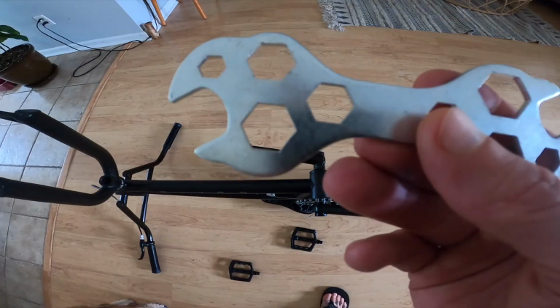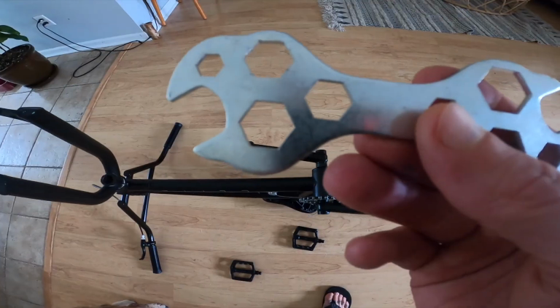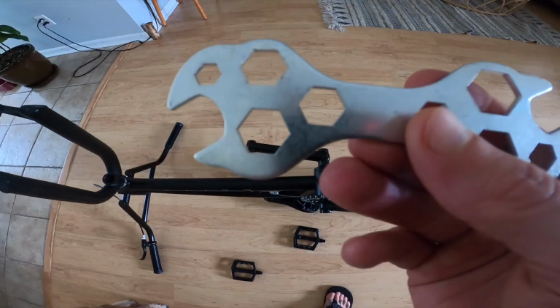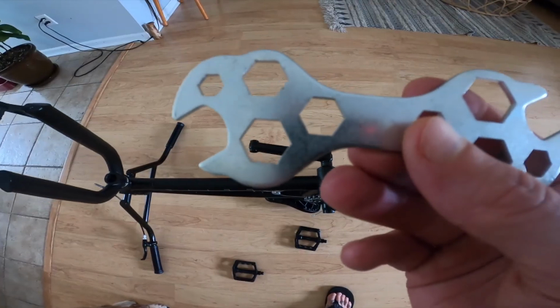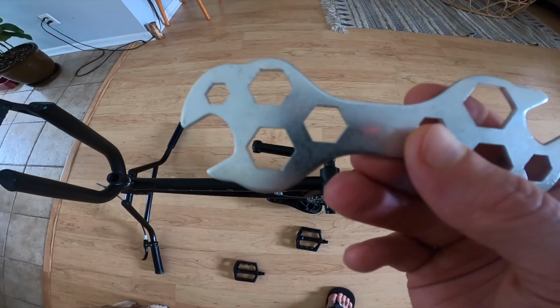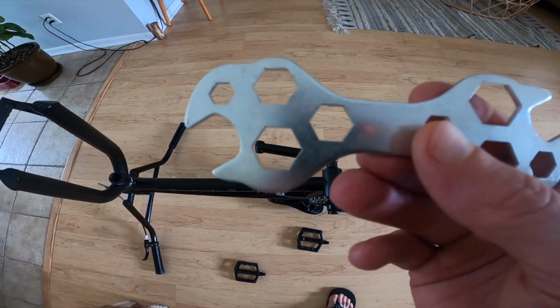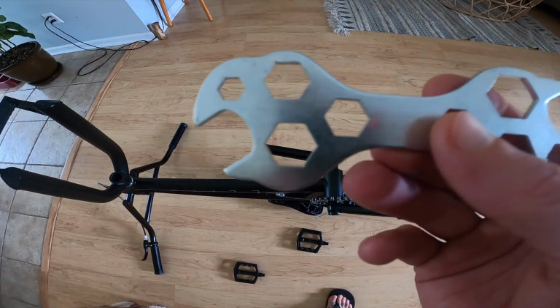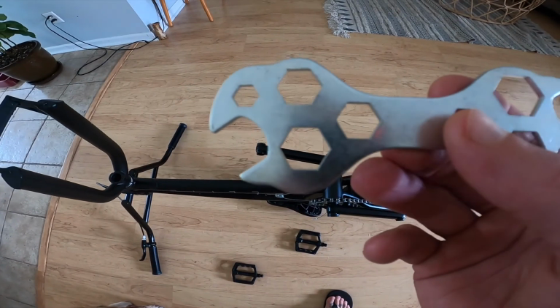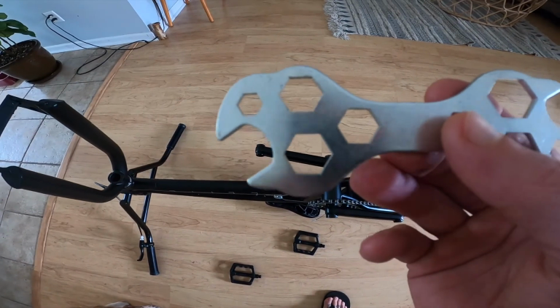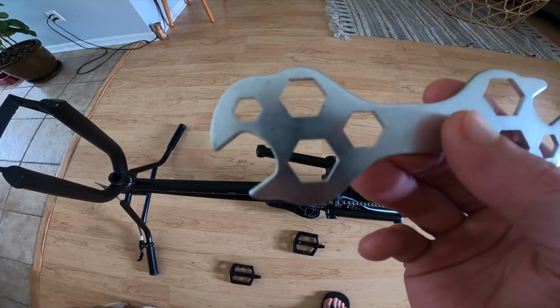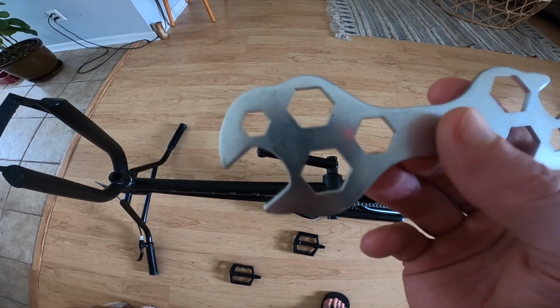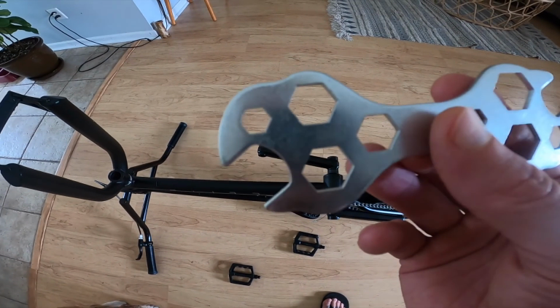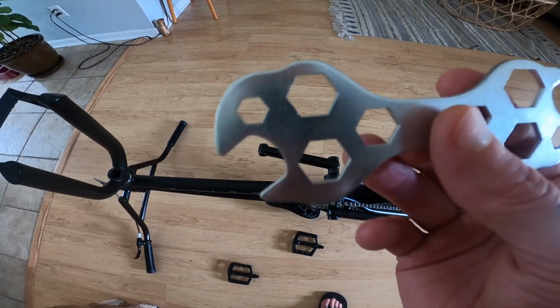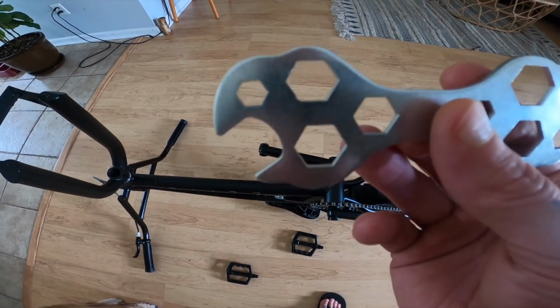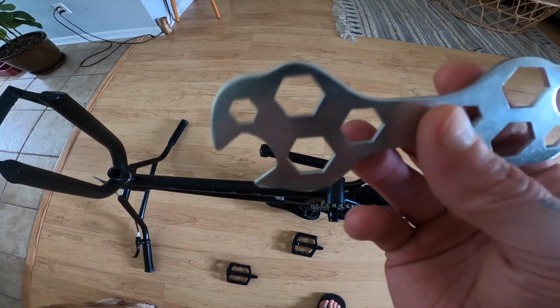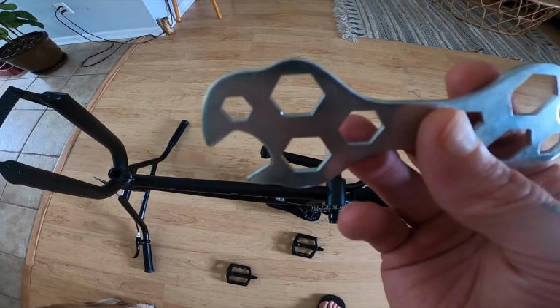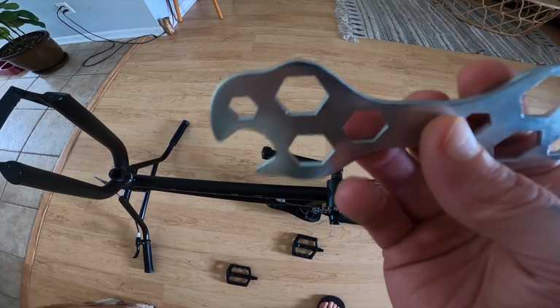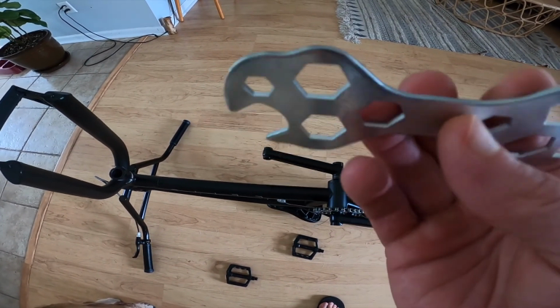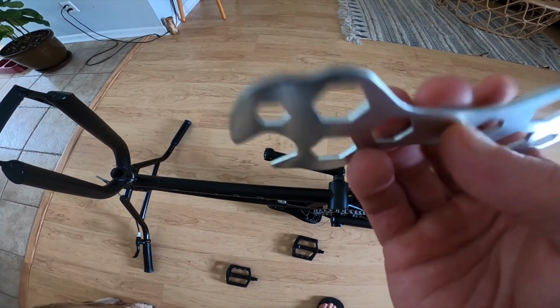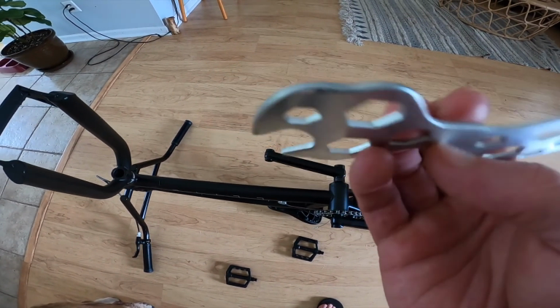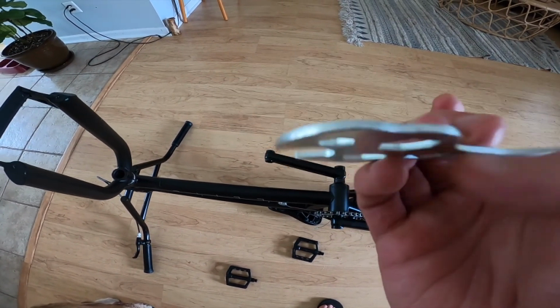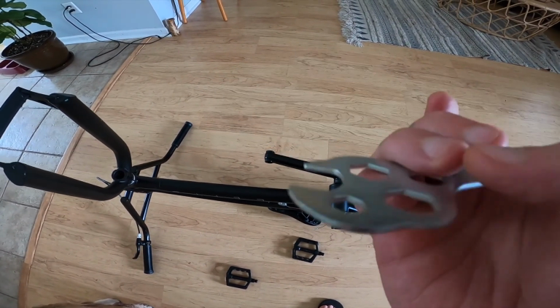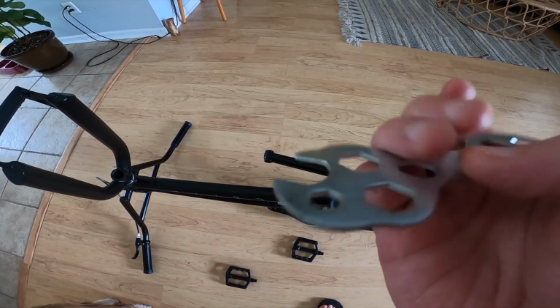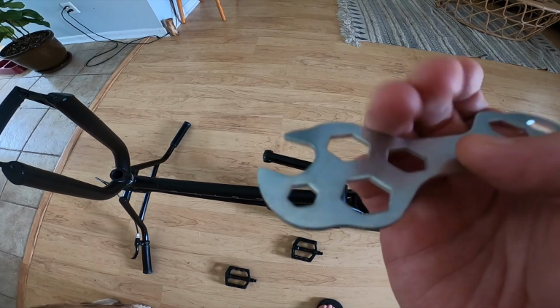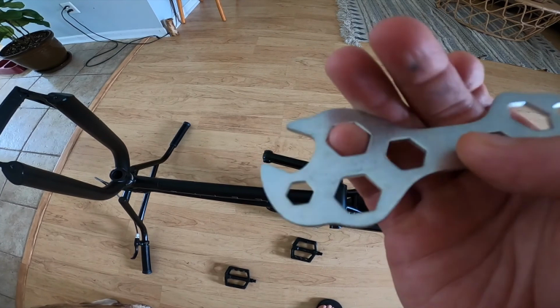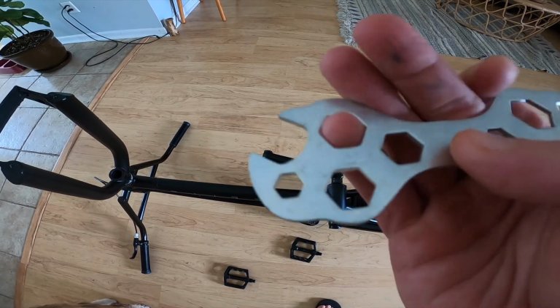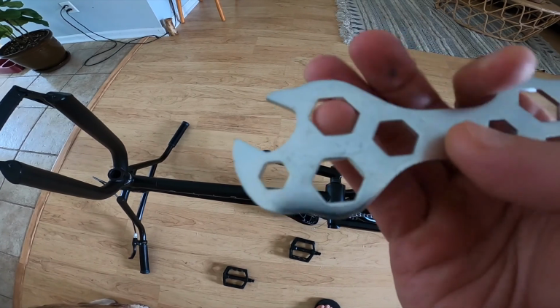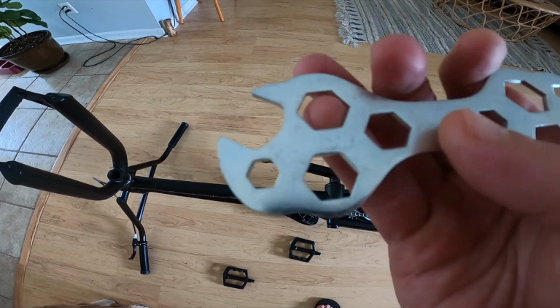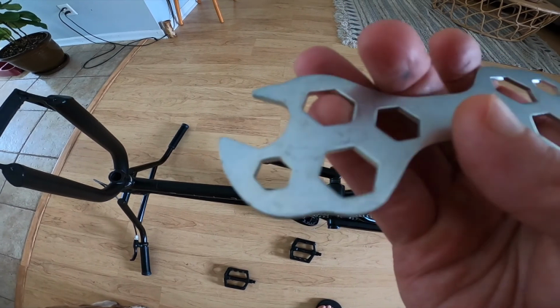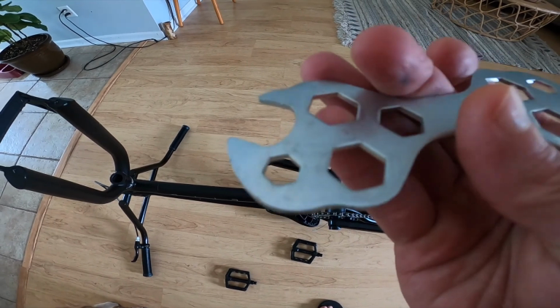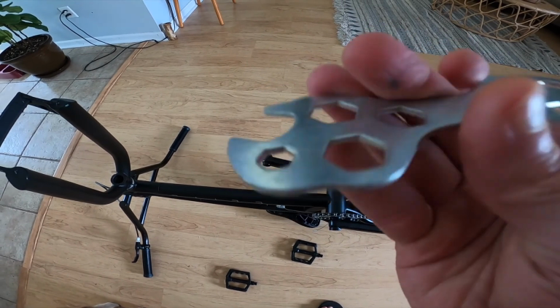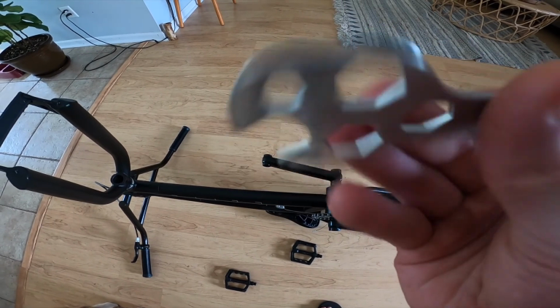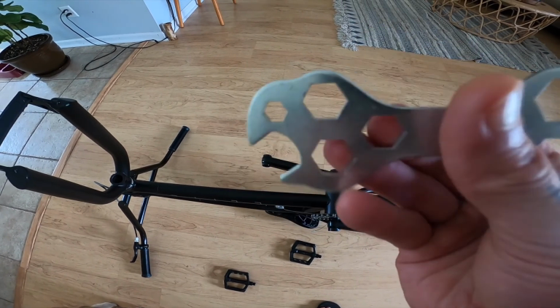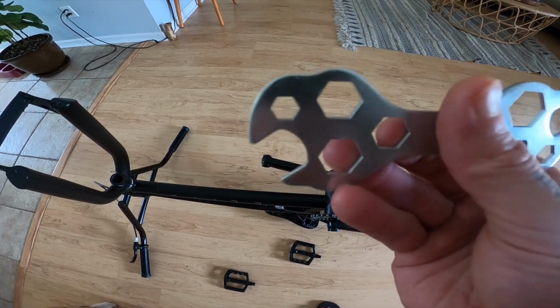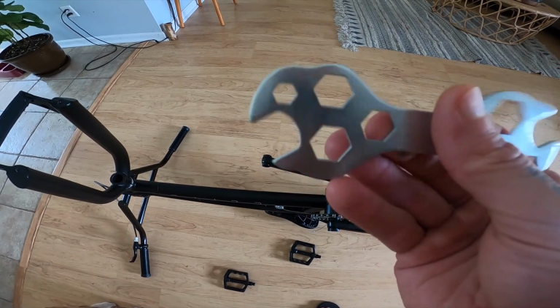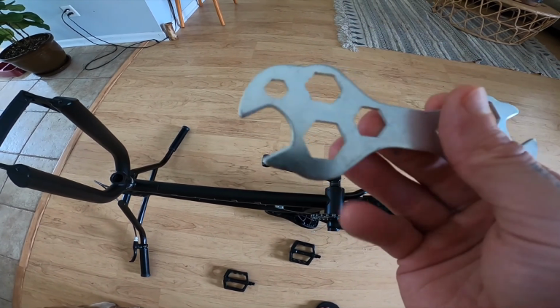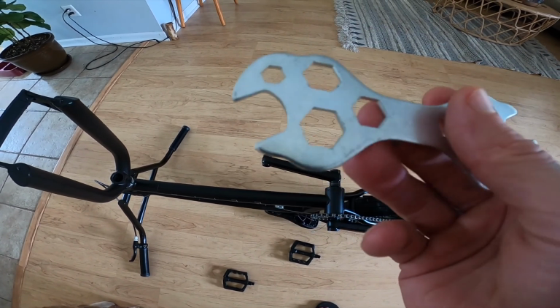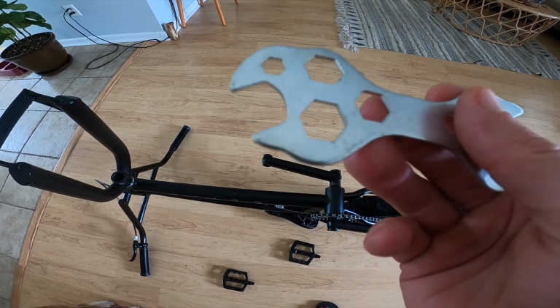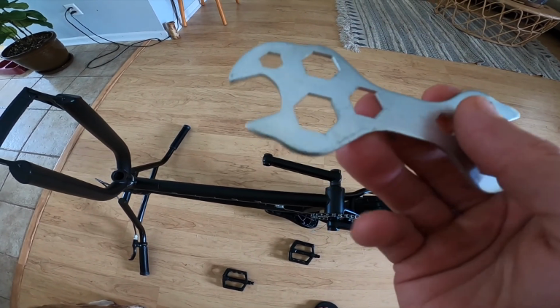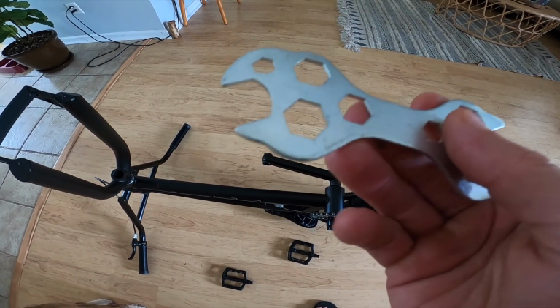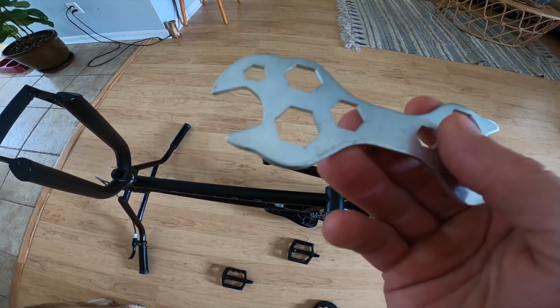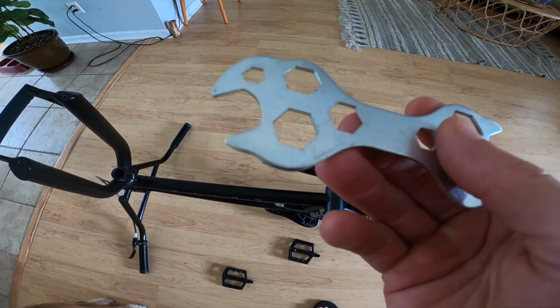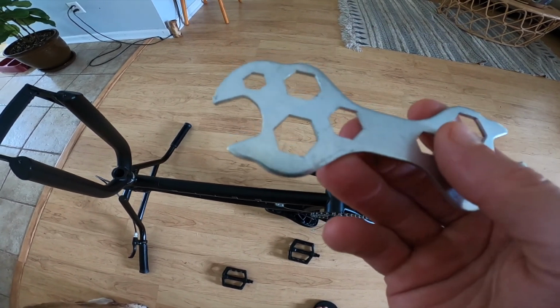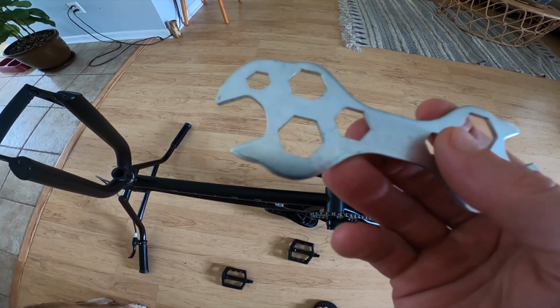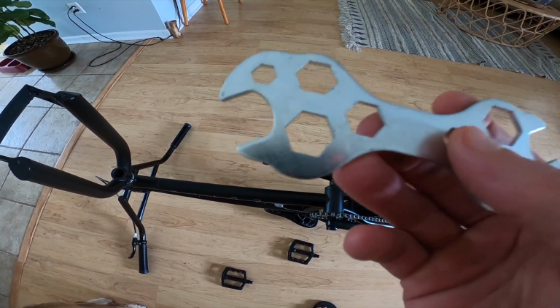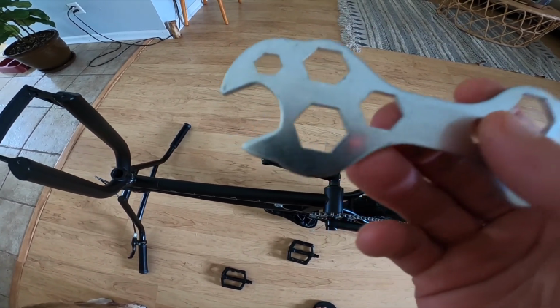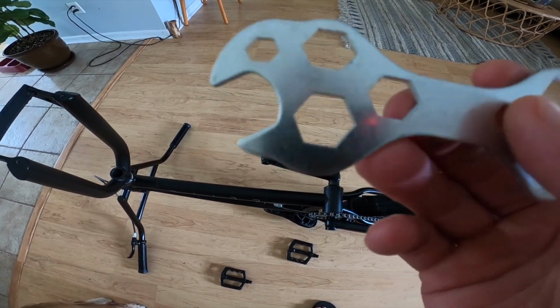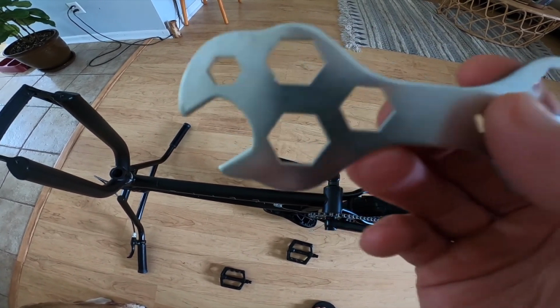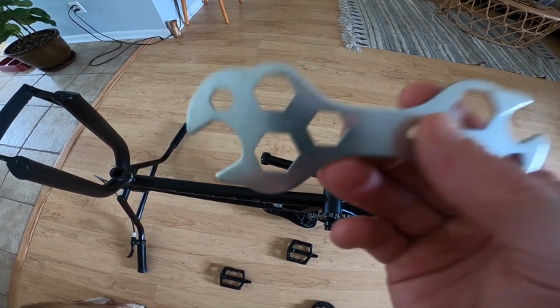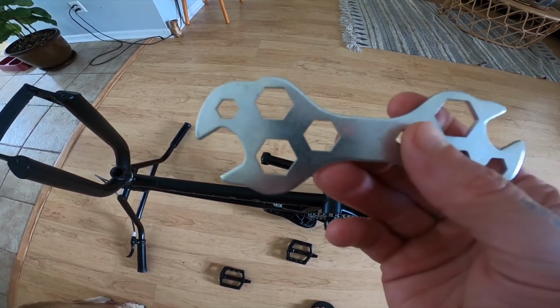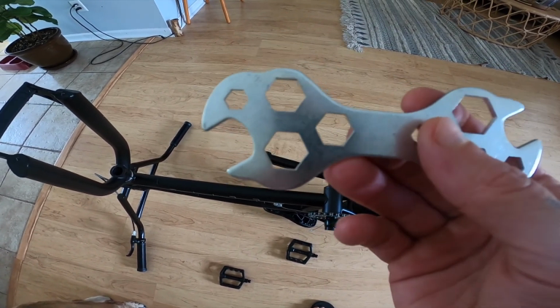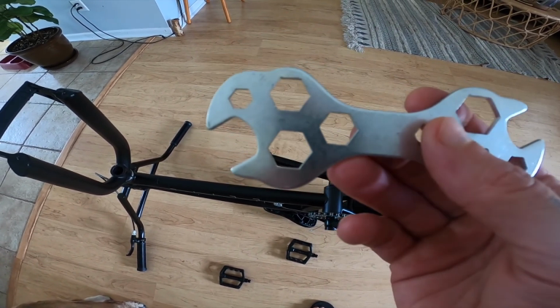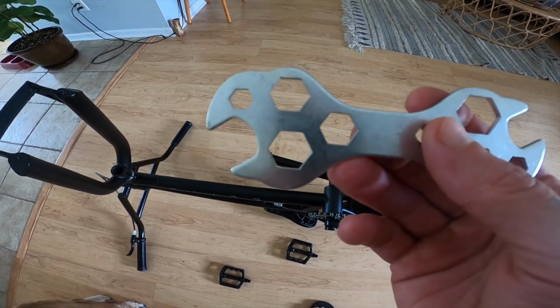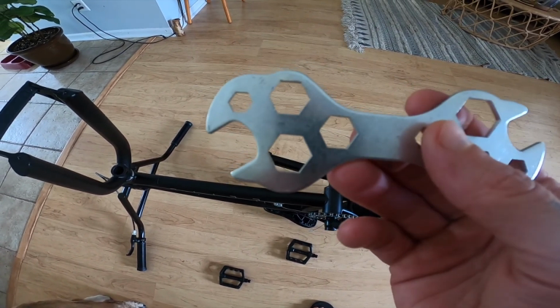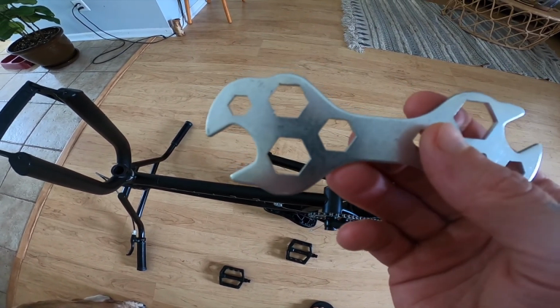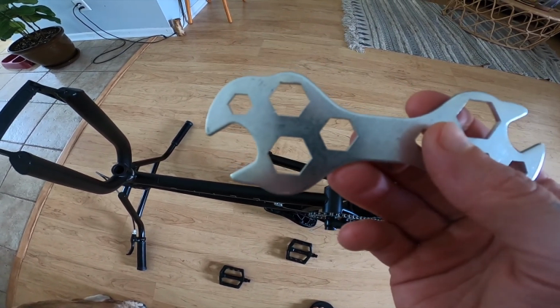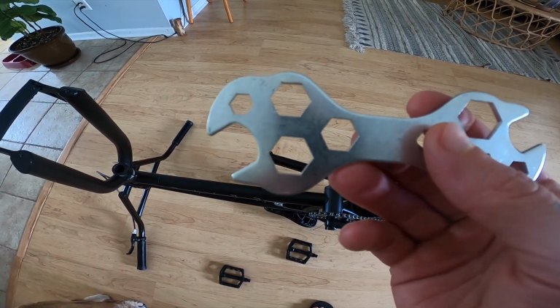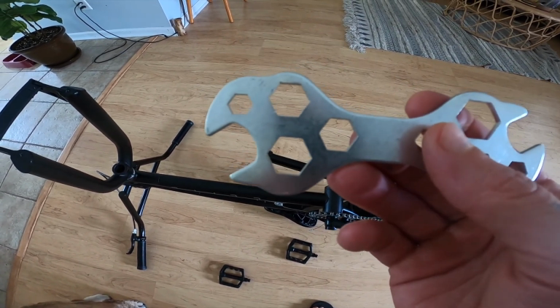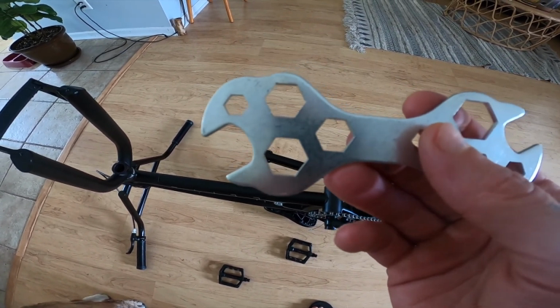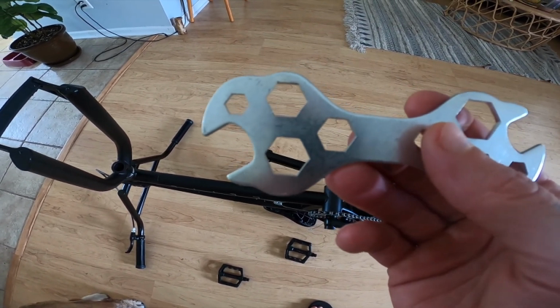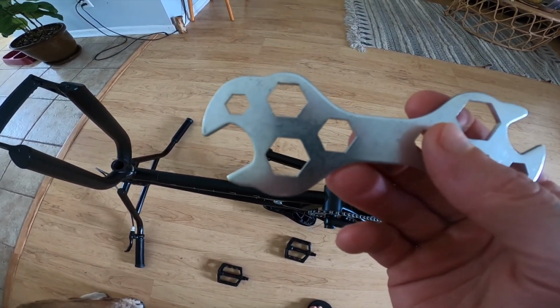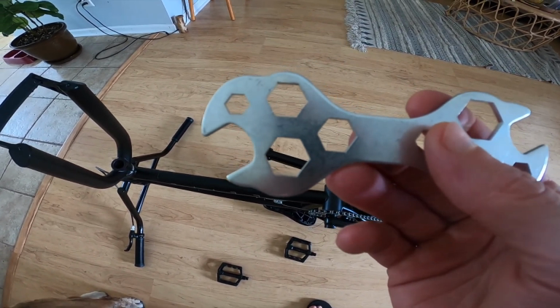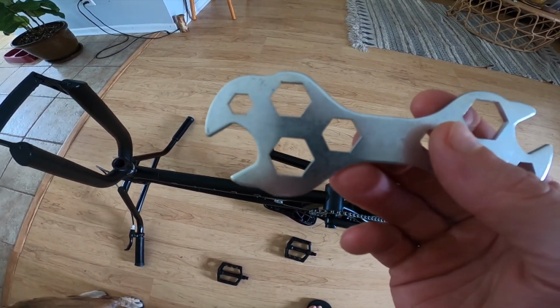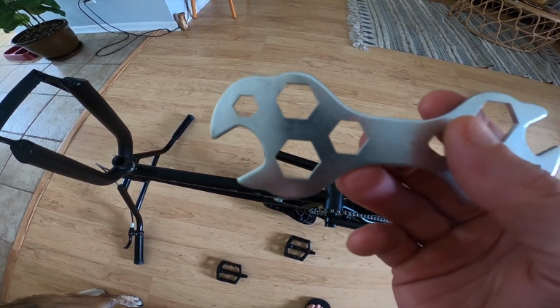Once again, Elite has given you a pedal spanner, but in case you want to know the size, it's a 15mm spanner.